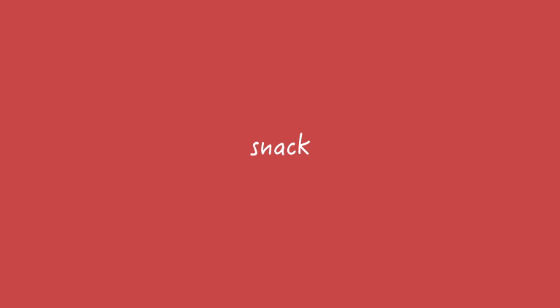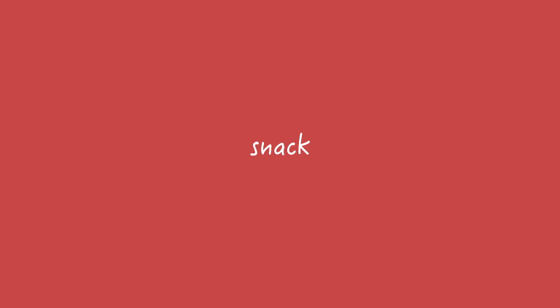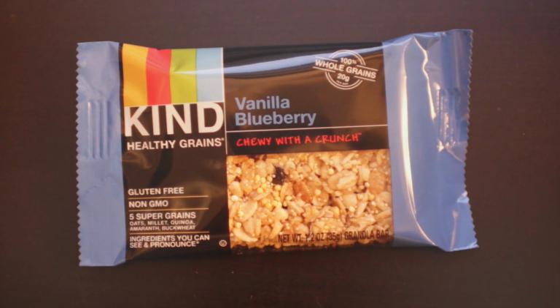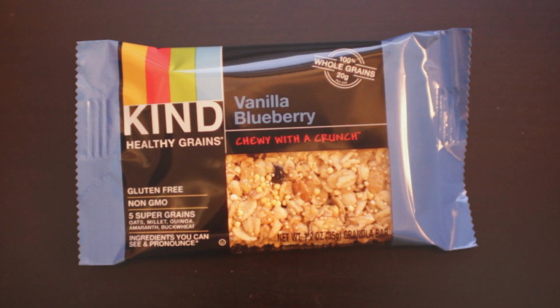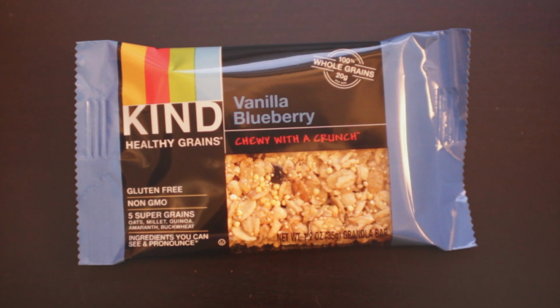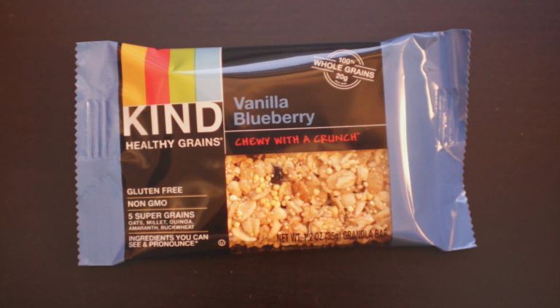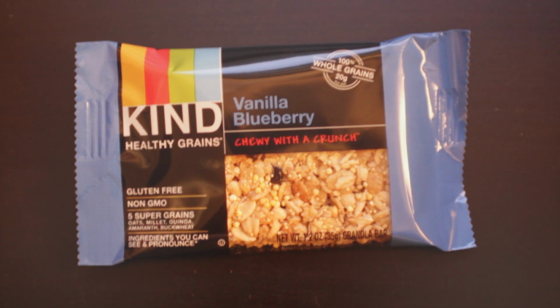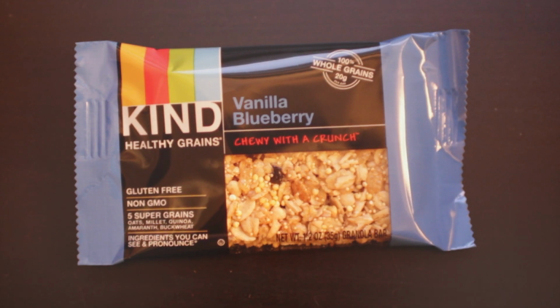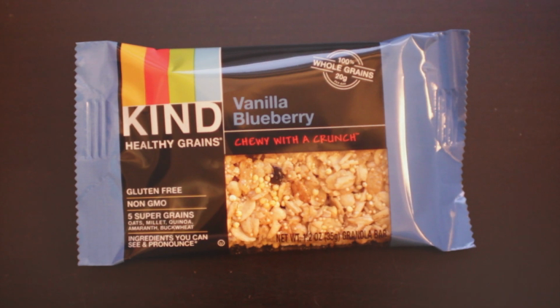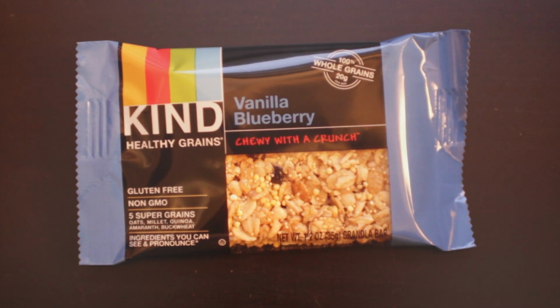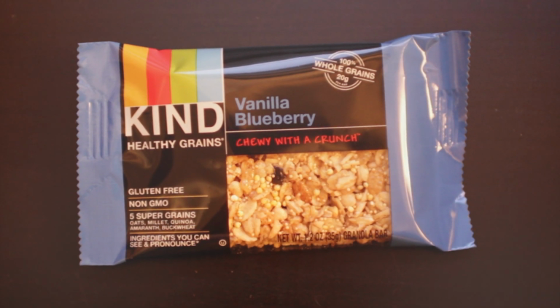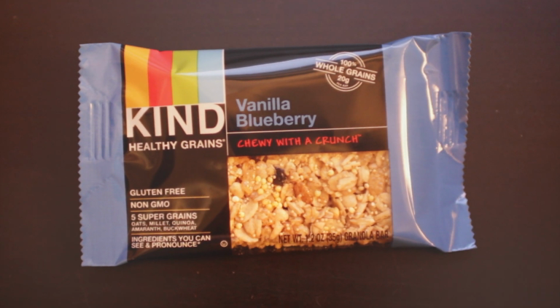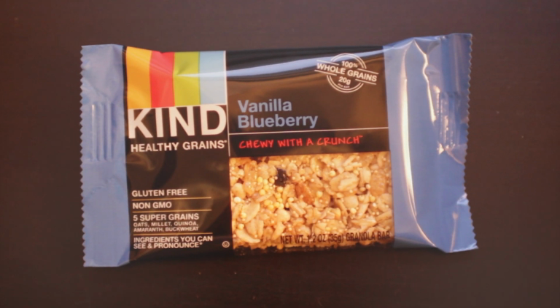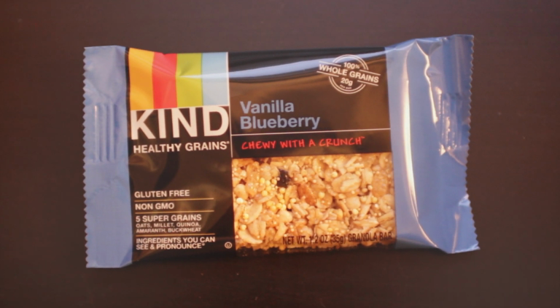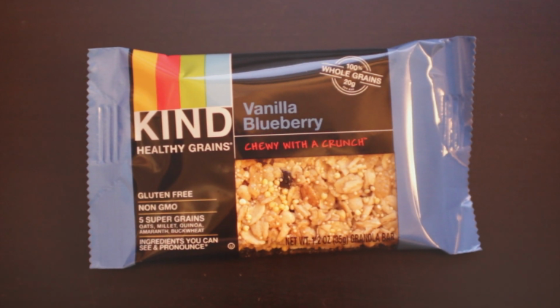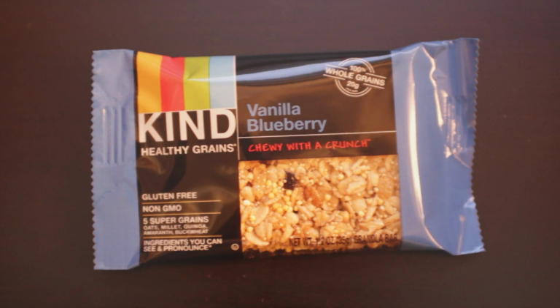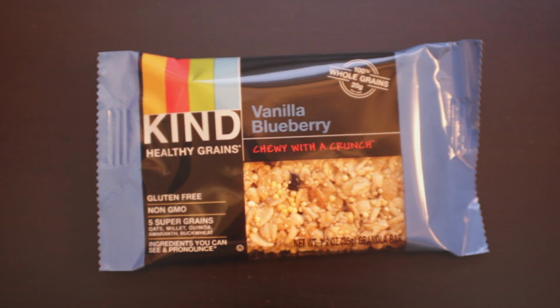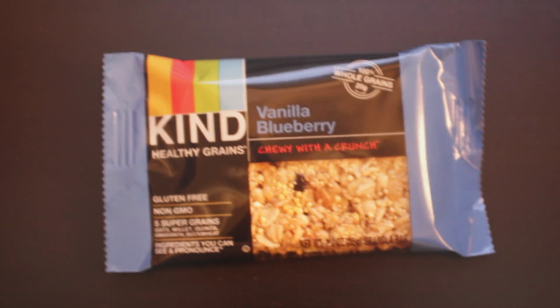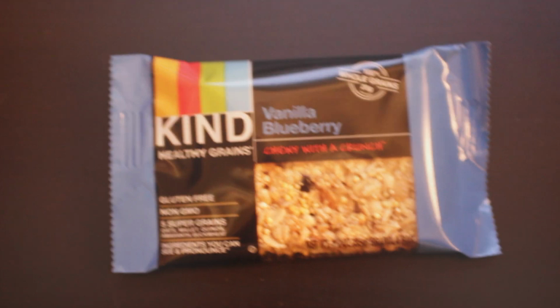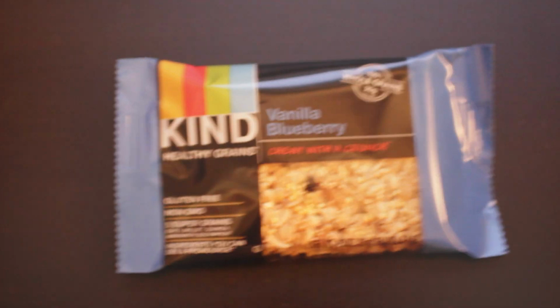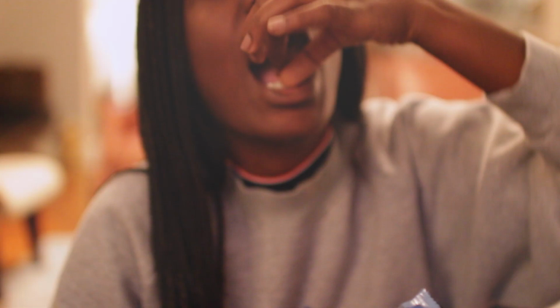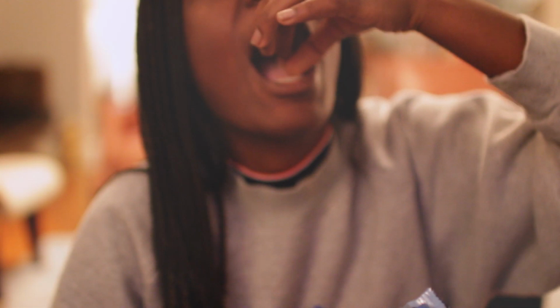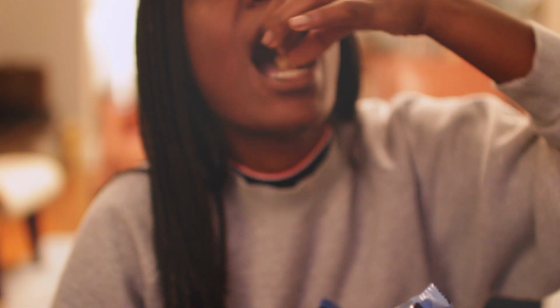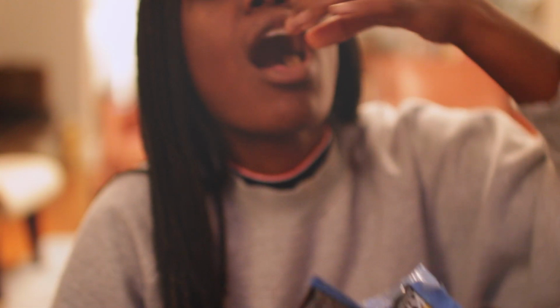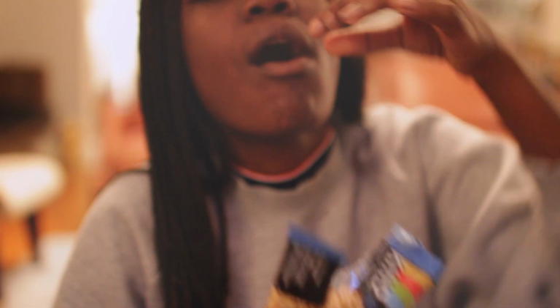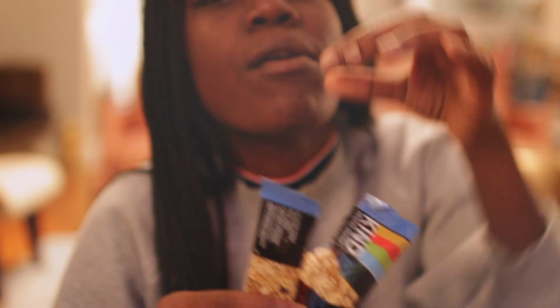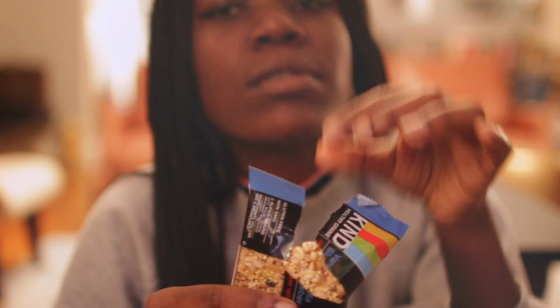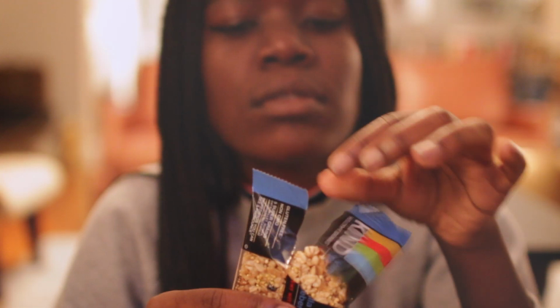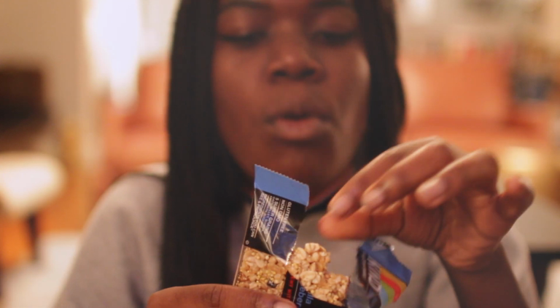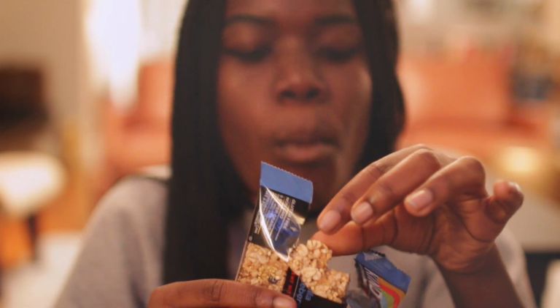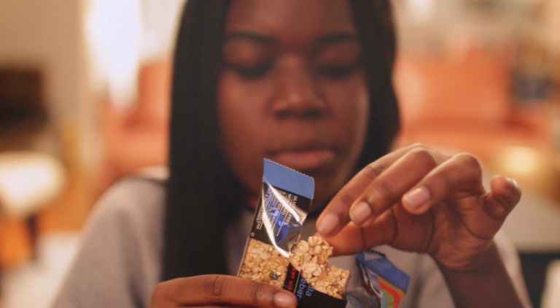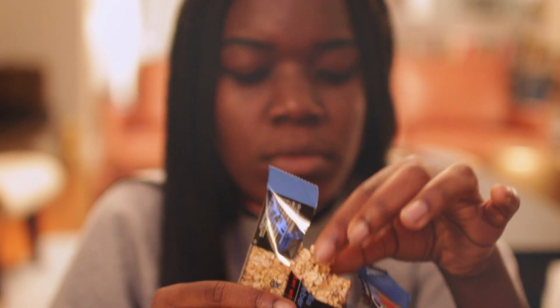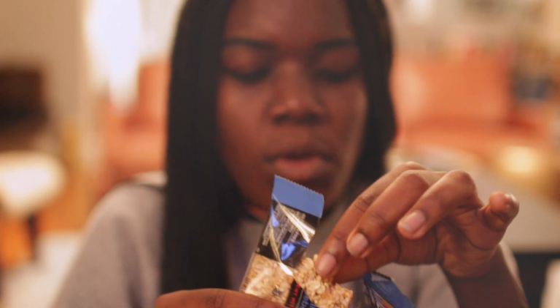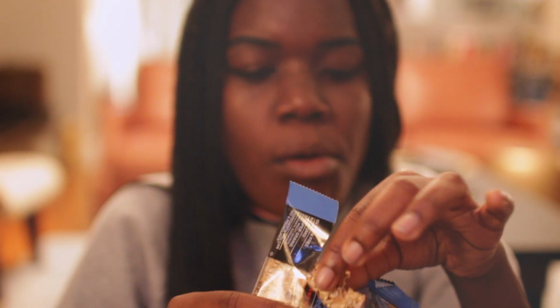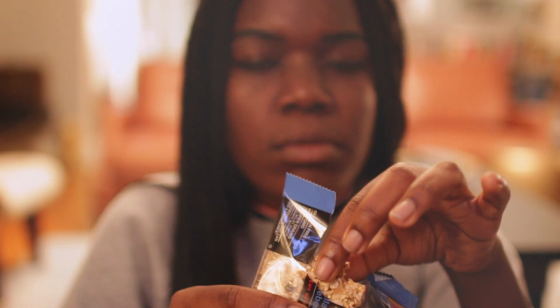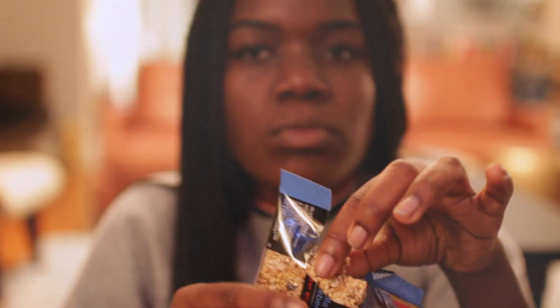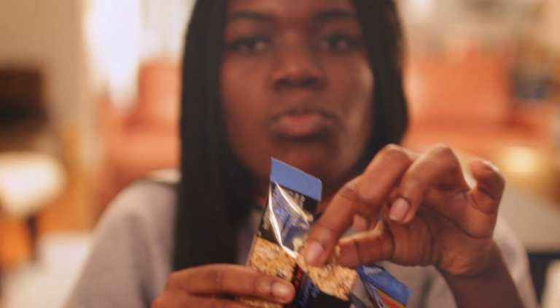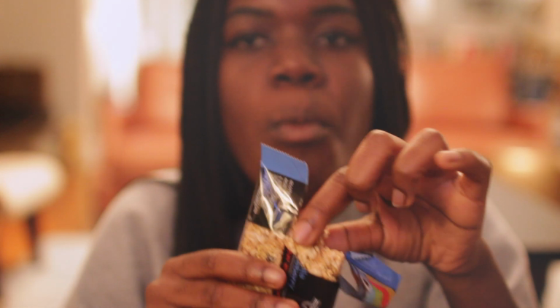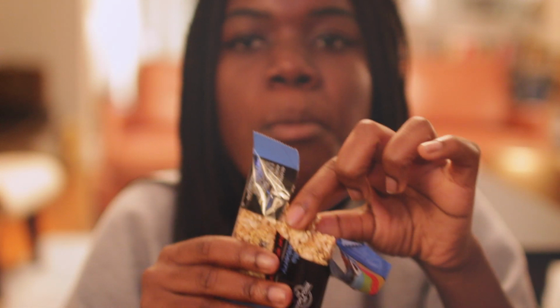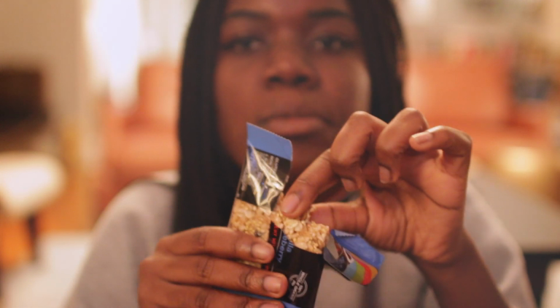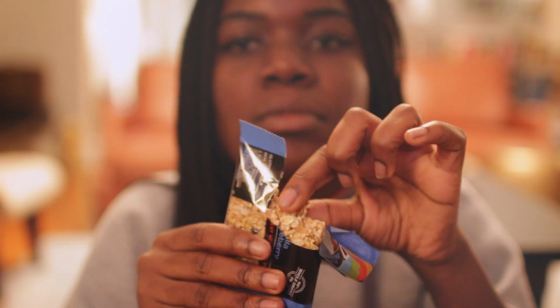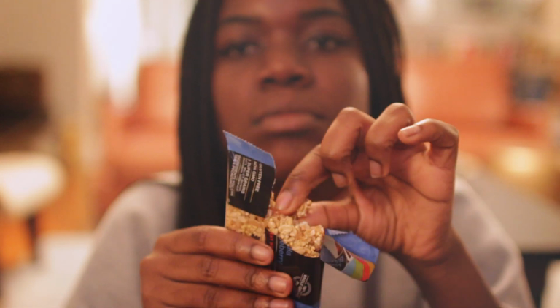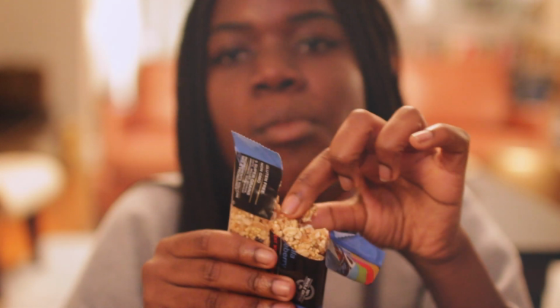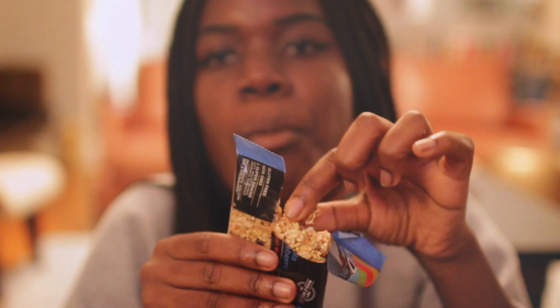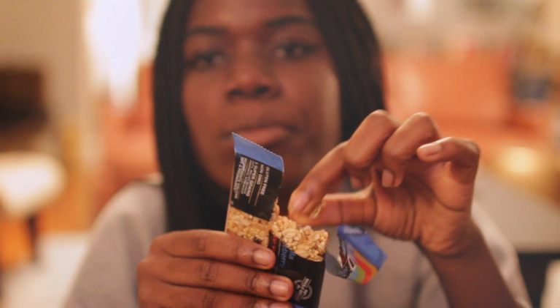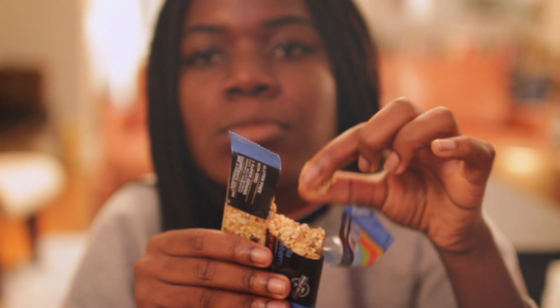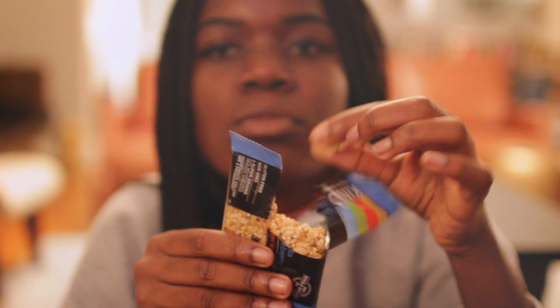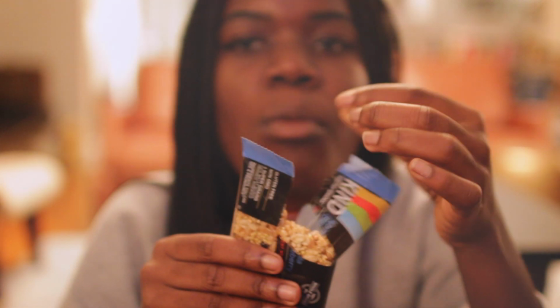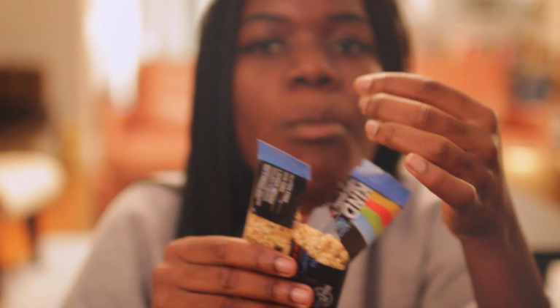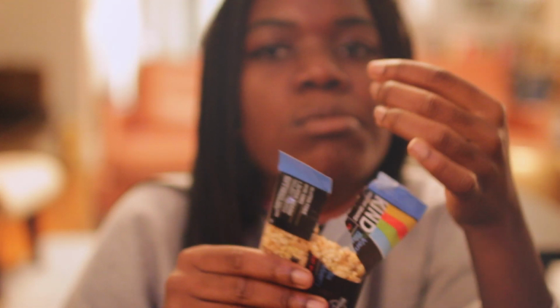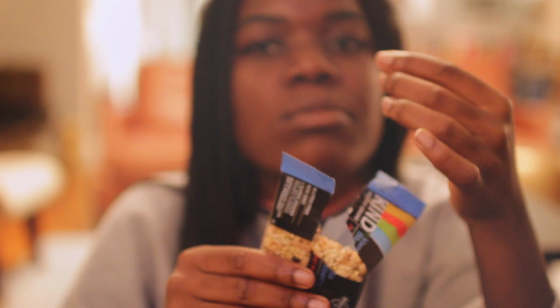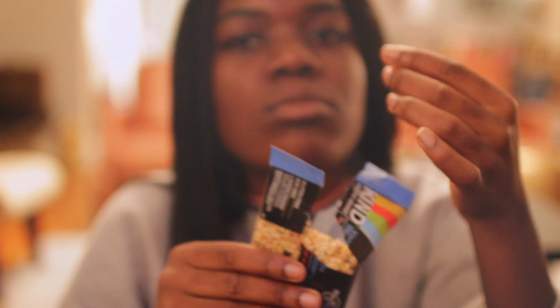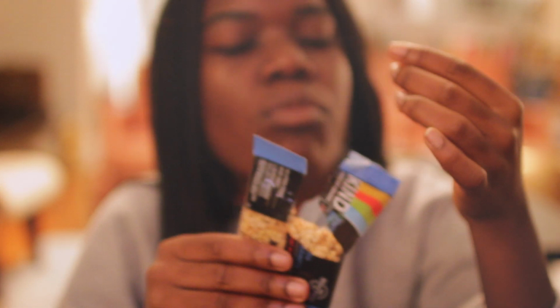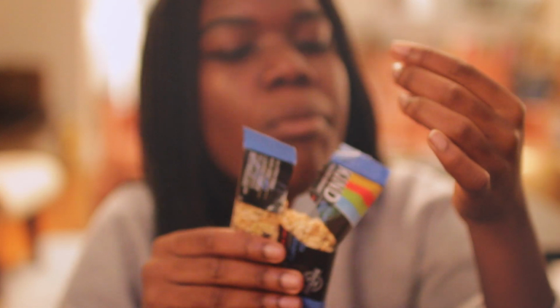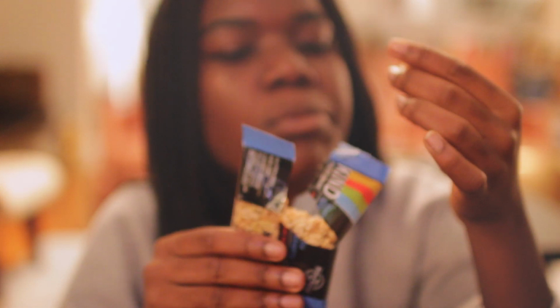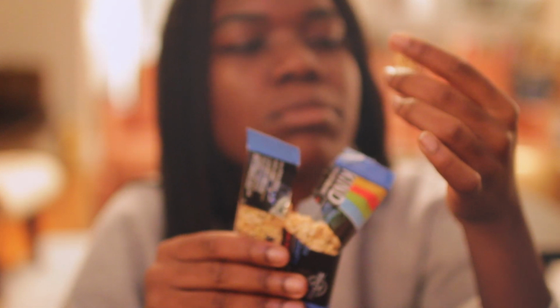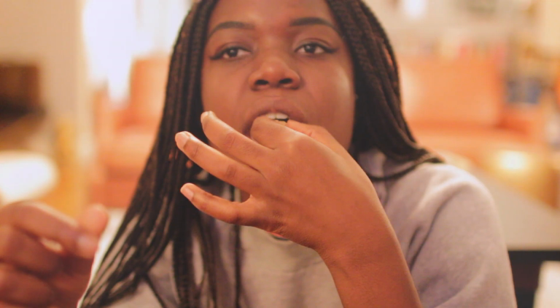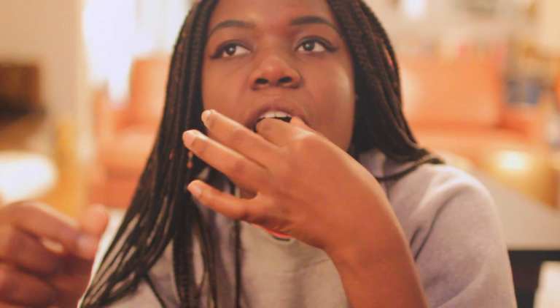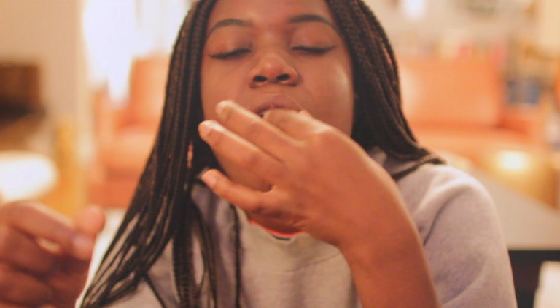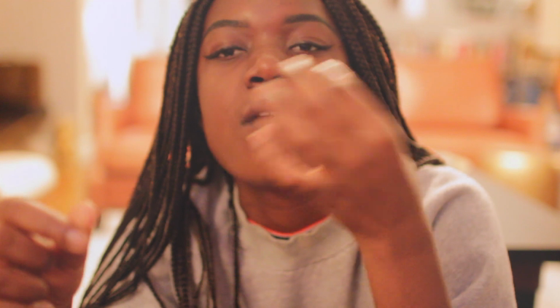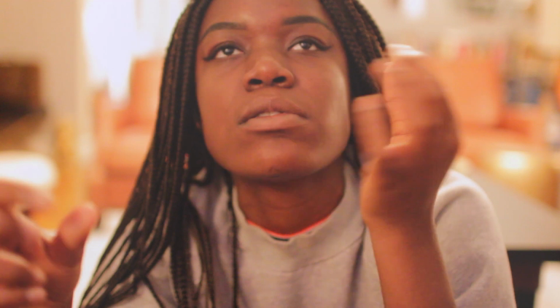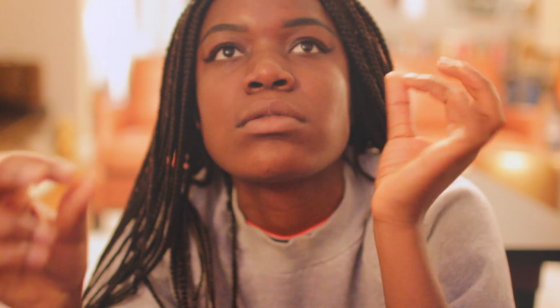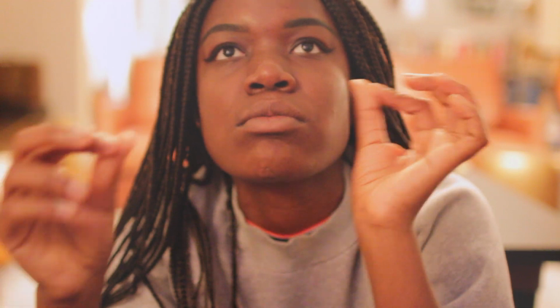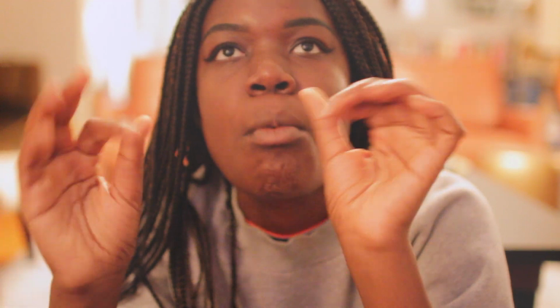As a snack I'm just having another Kind bar. This is my favorite flavor — the vanilla and blueberry one. So yeah, that's pretty much it.